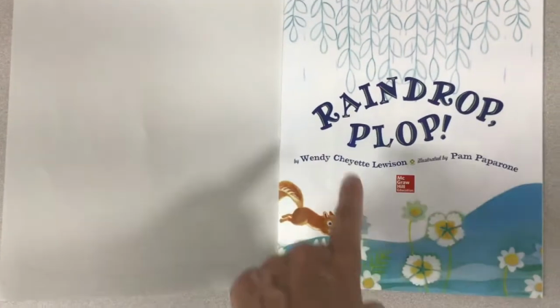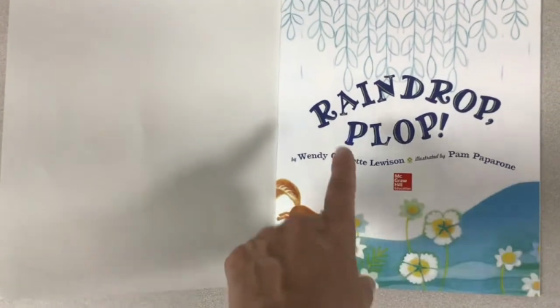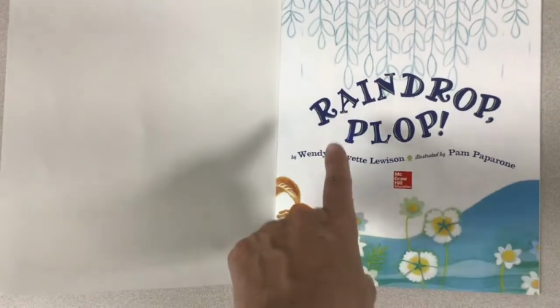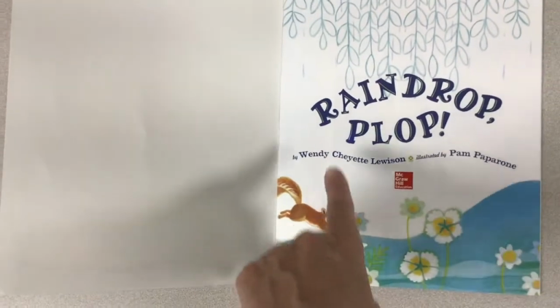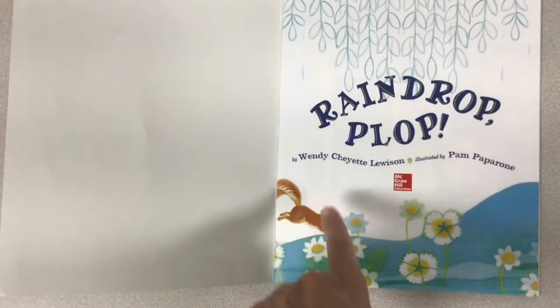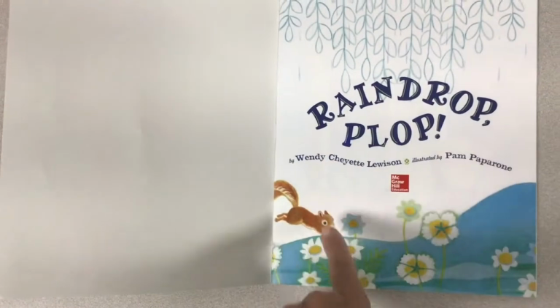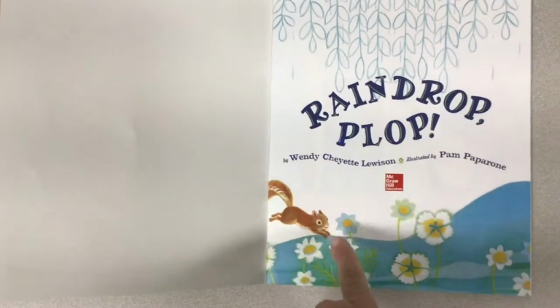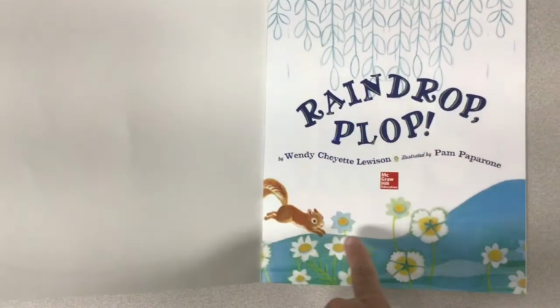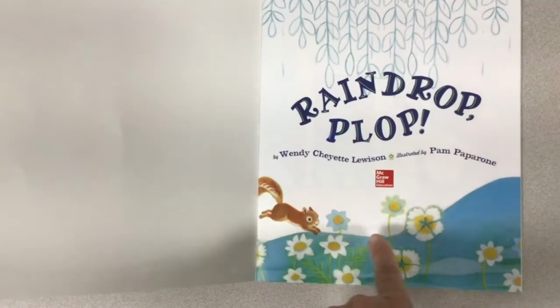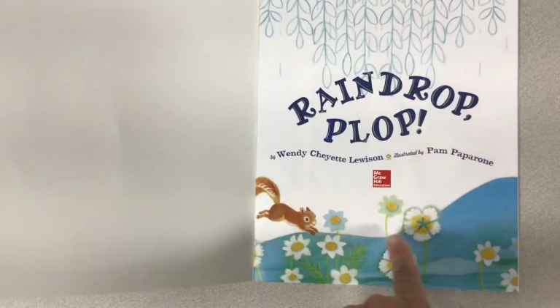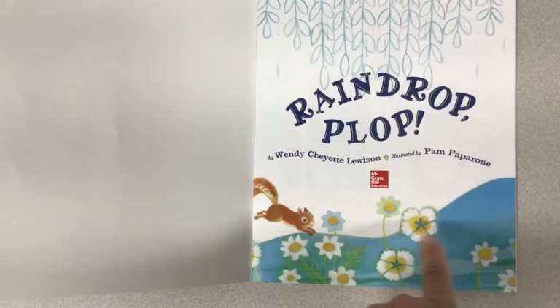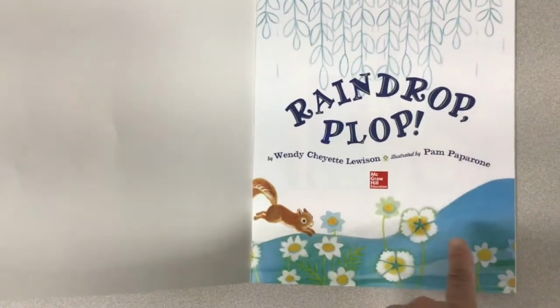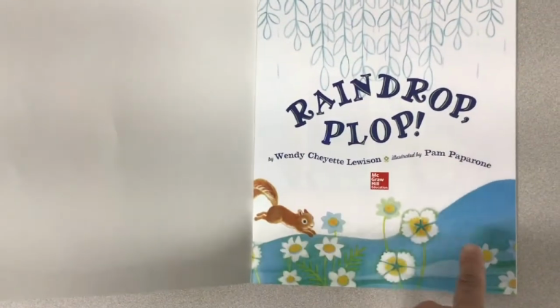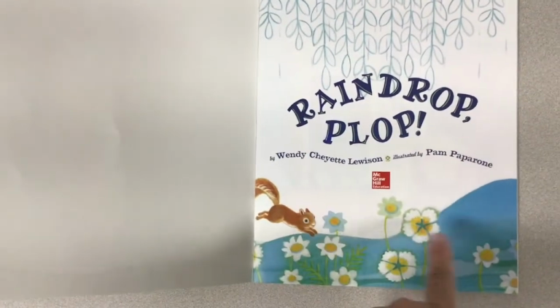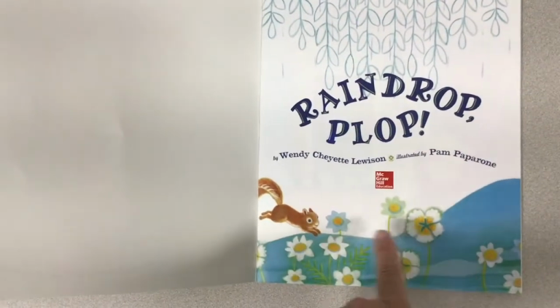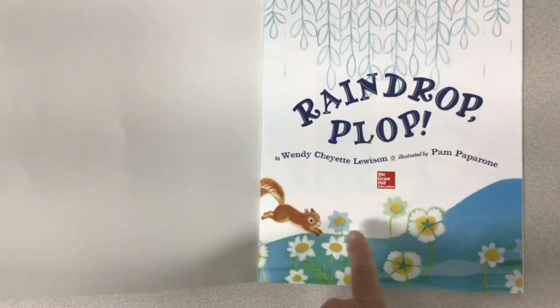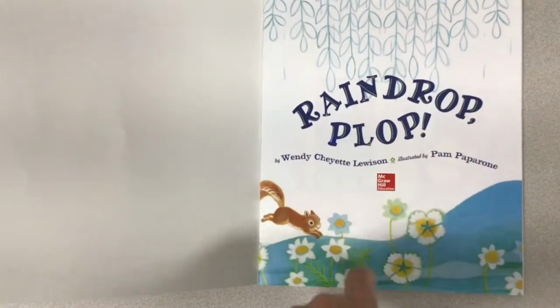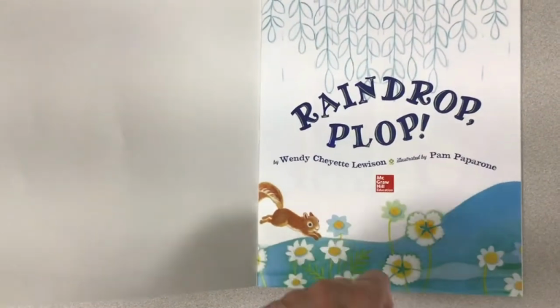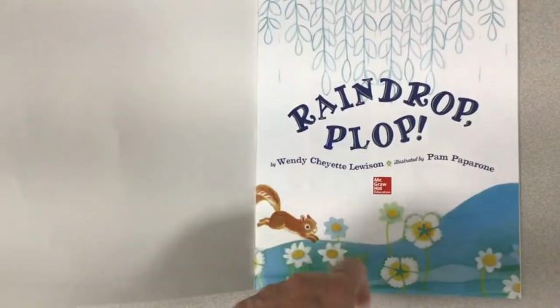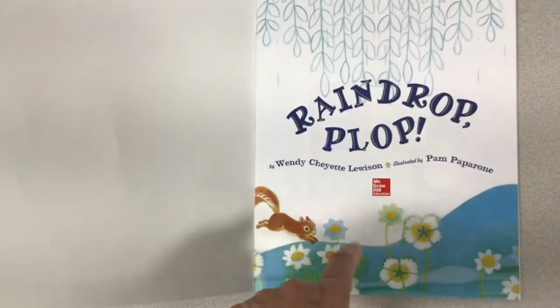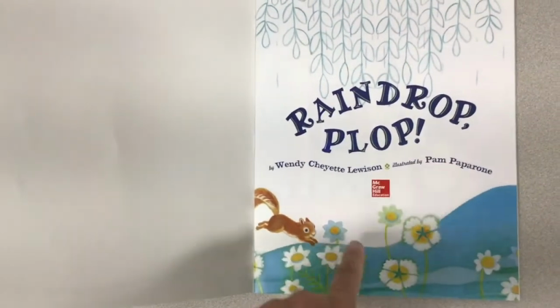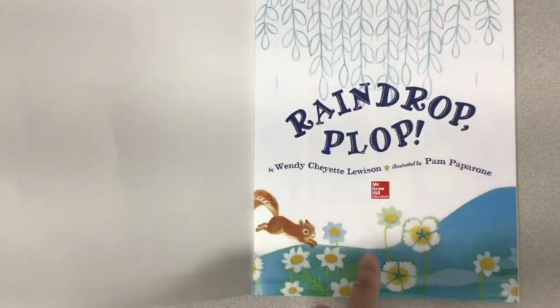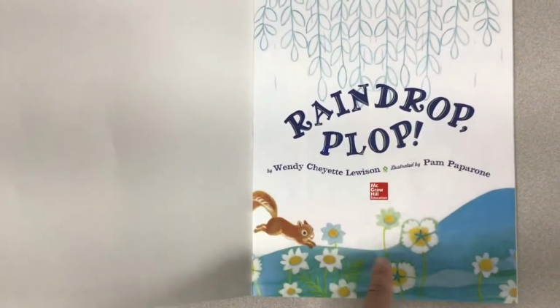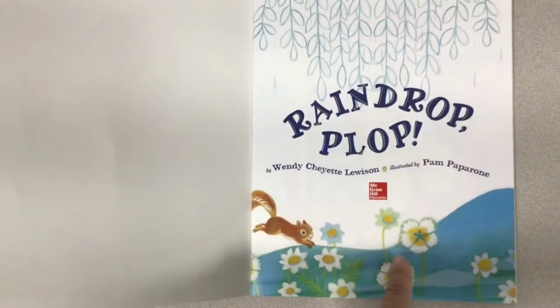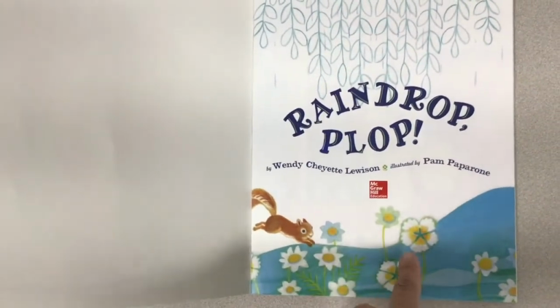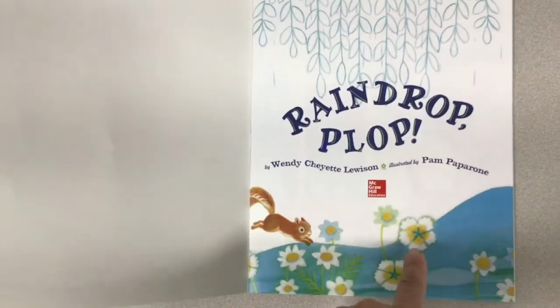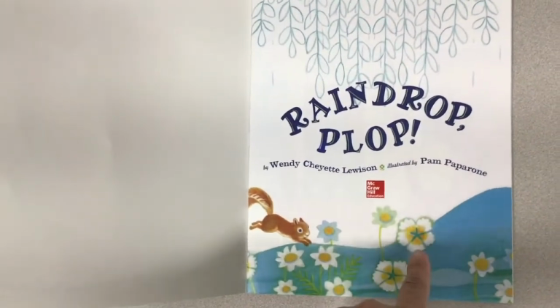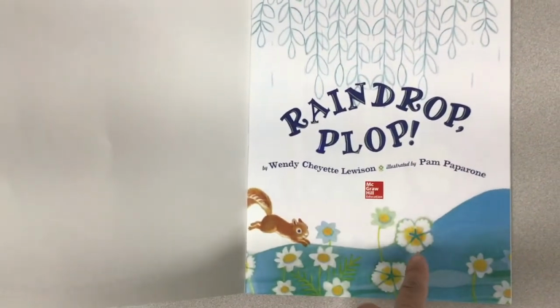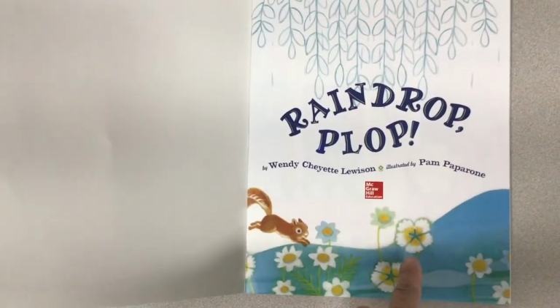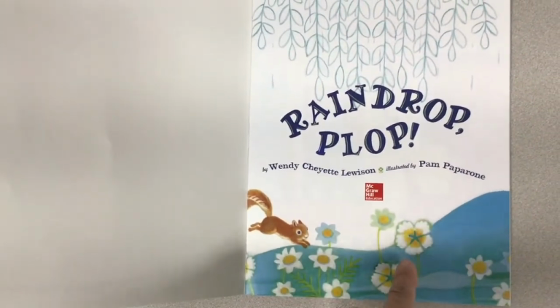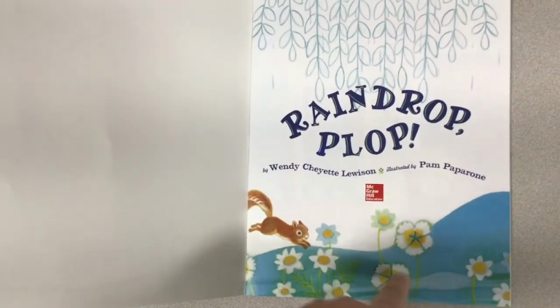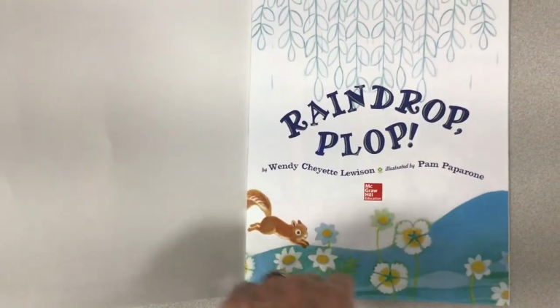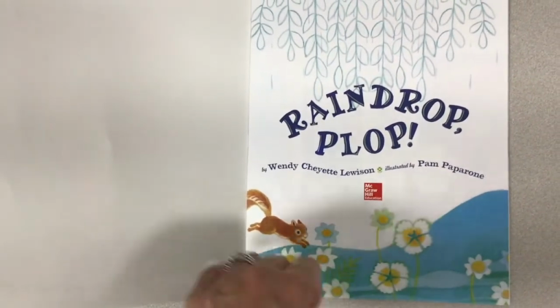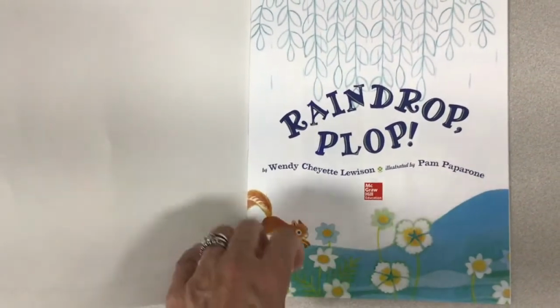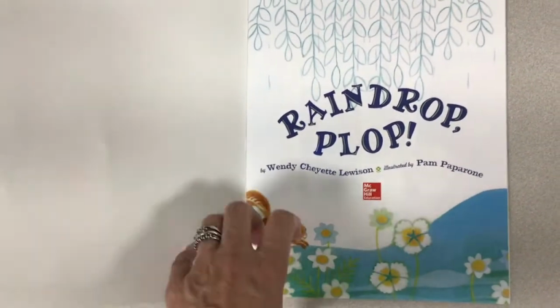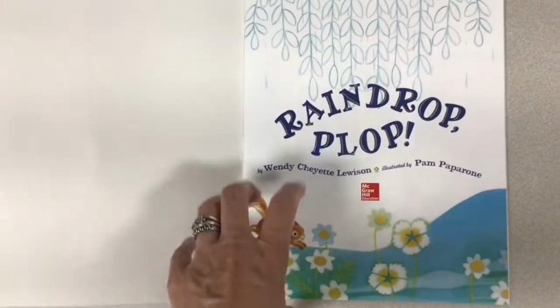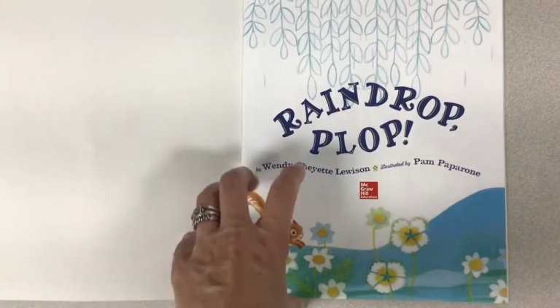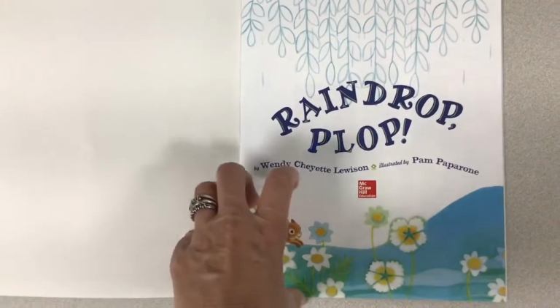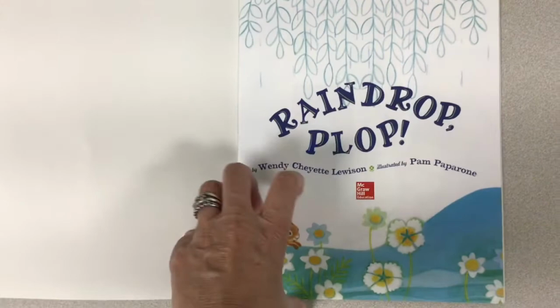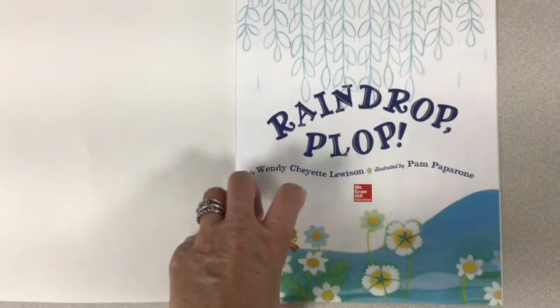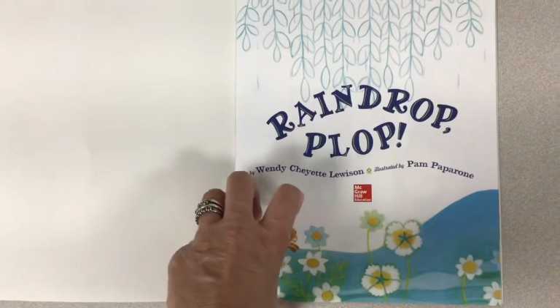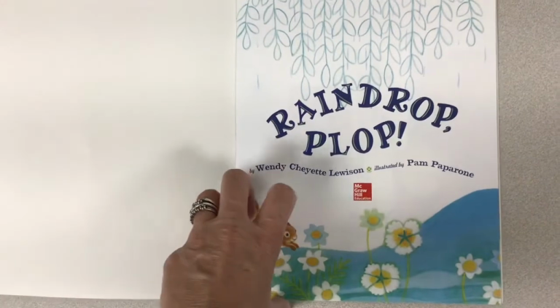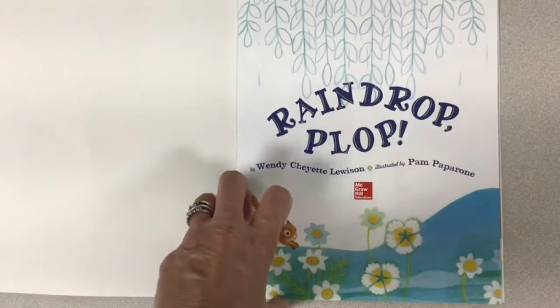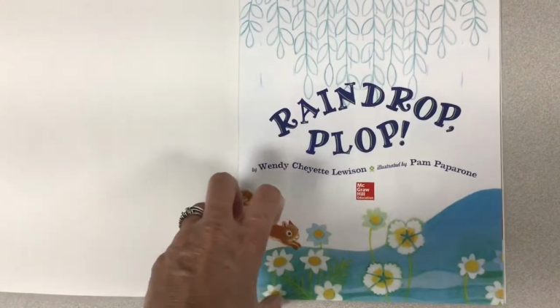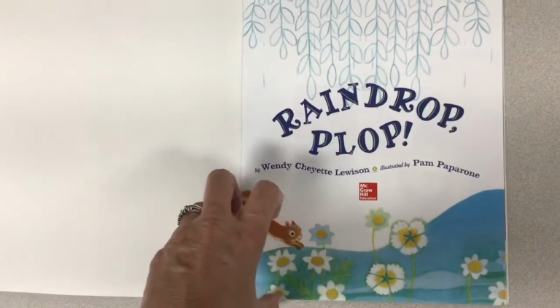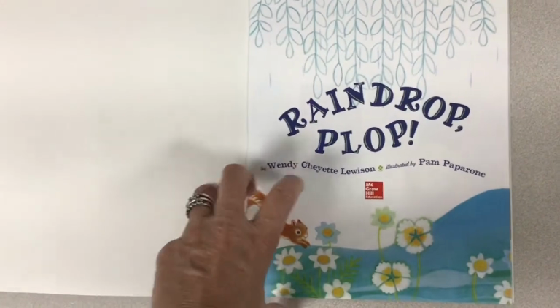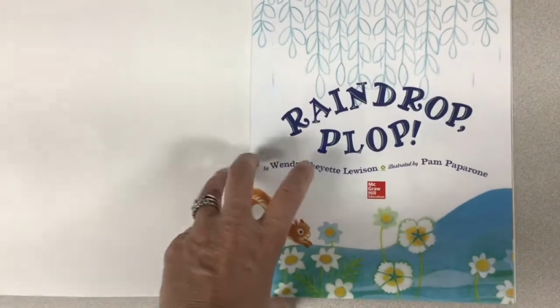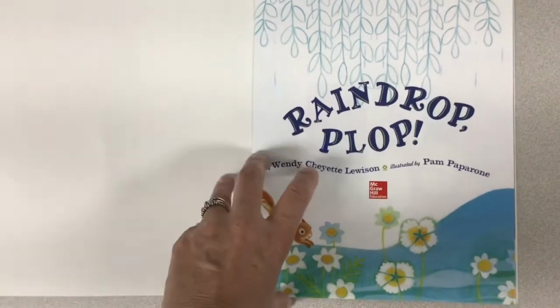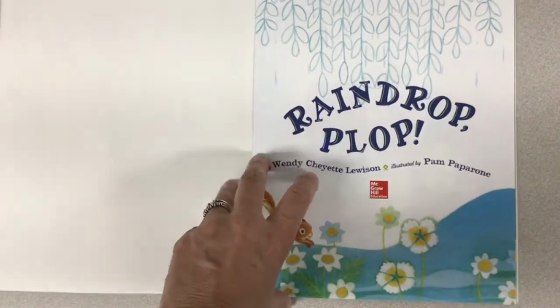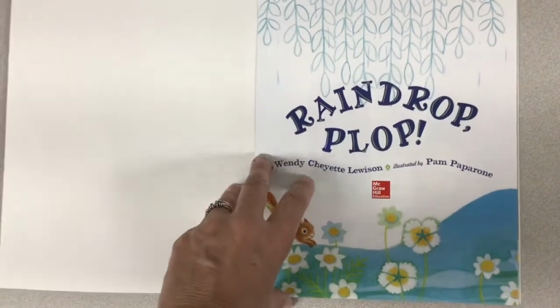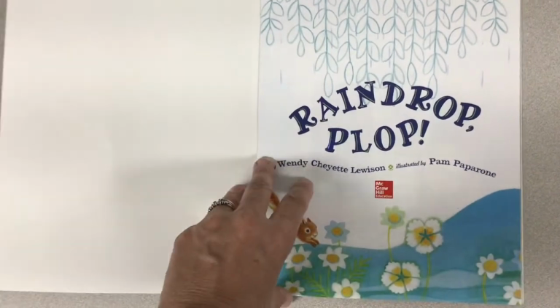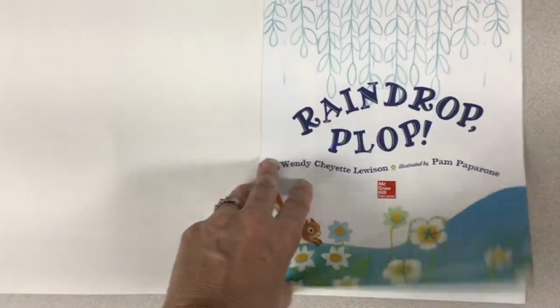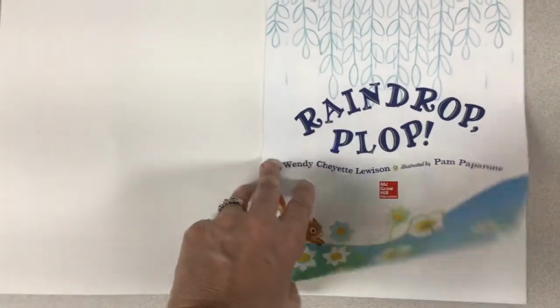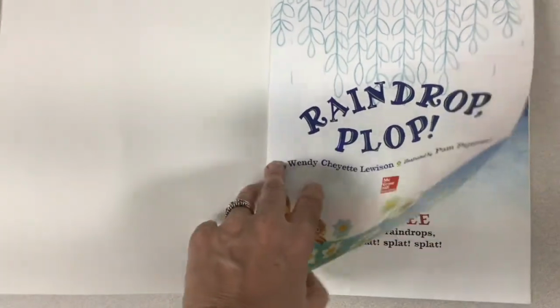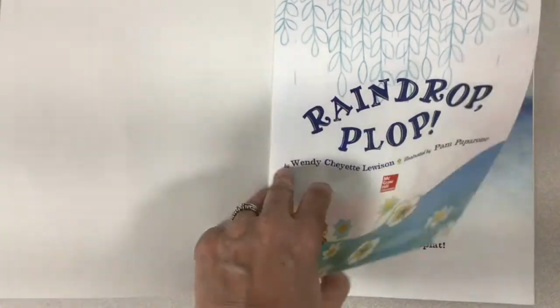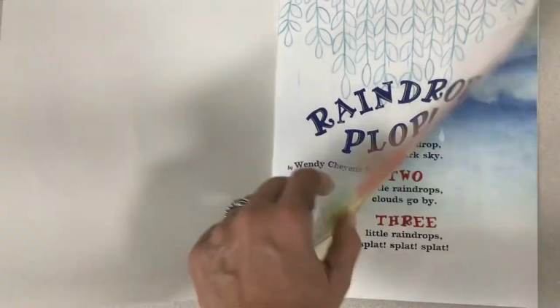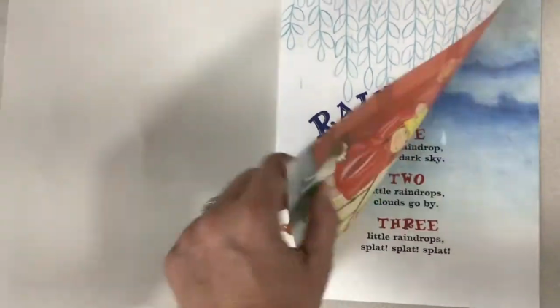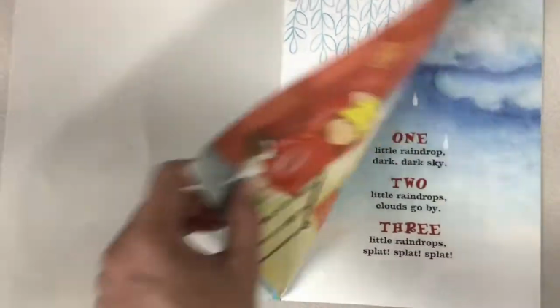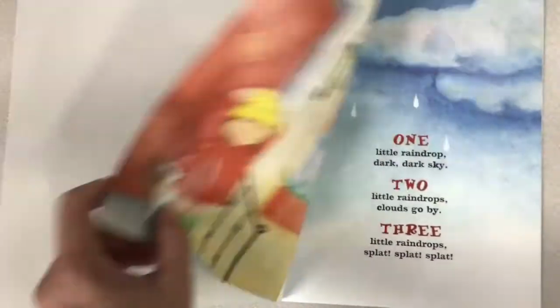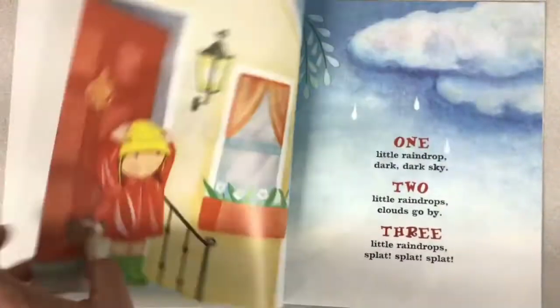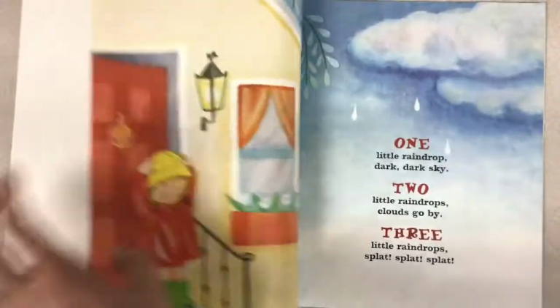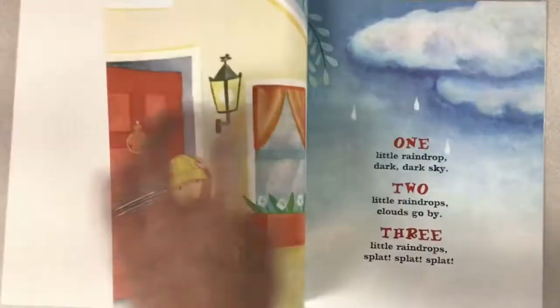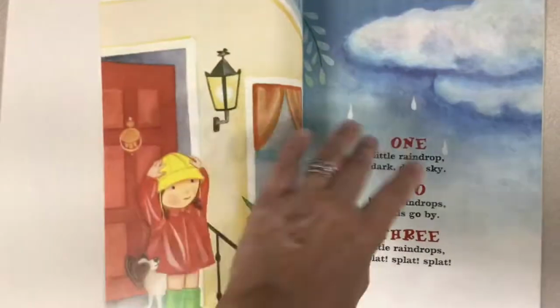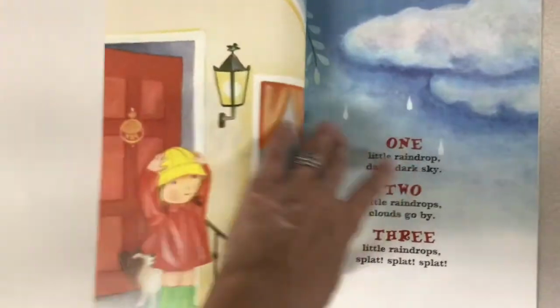What do you think the flowers think of the rain? They're like, yay, water. We need water to drink.